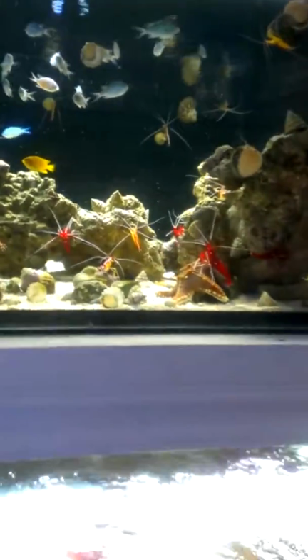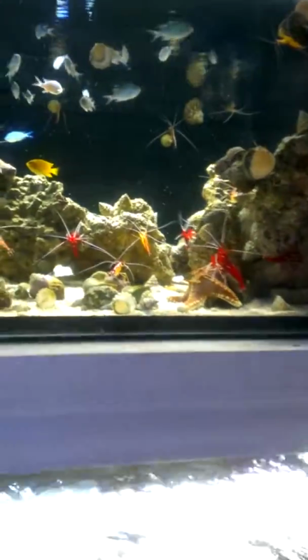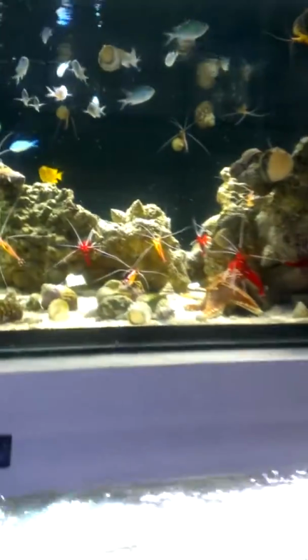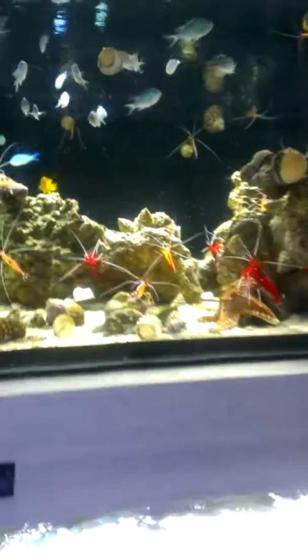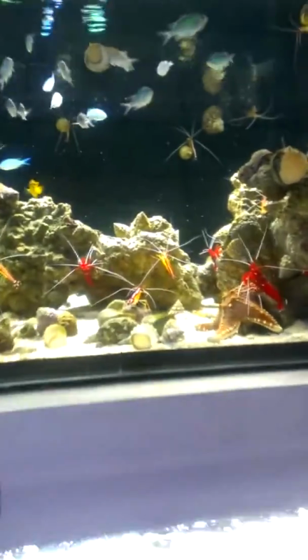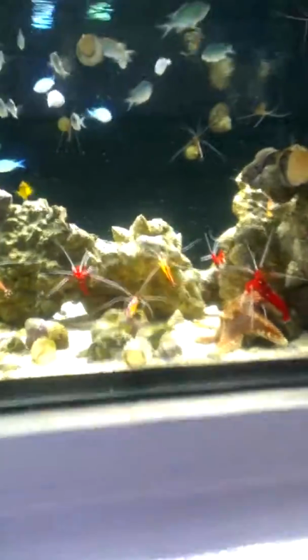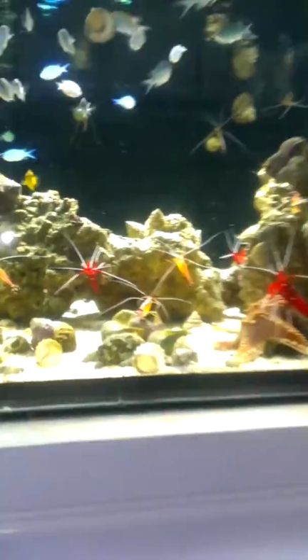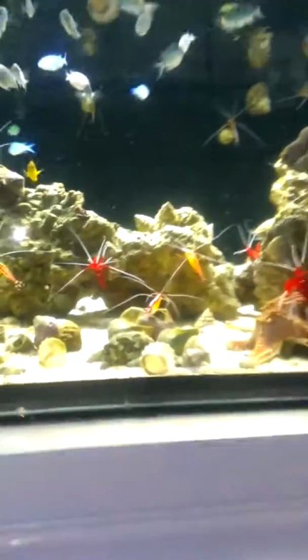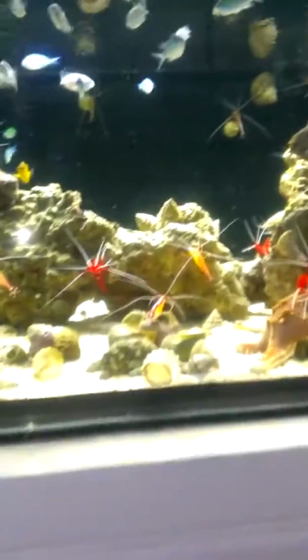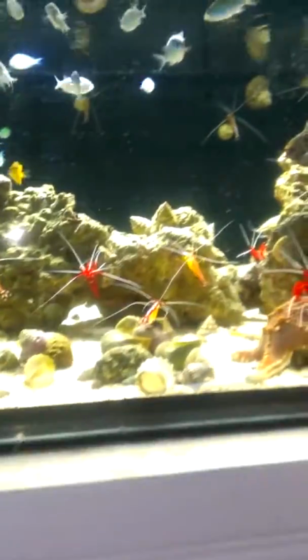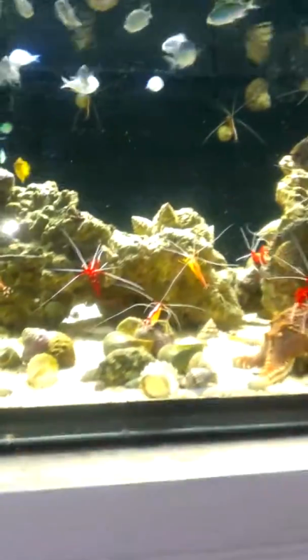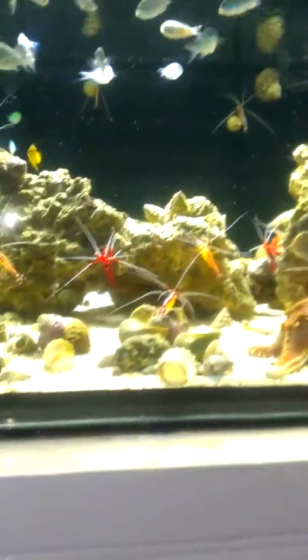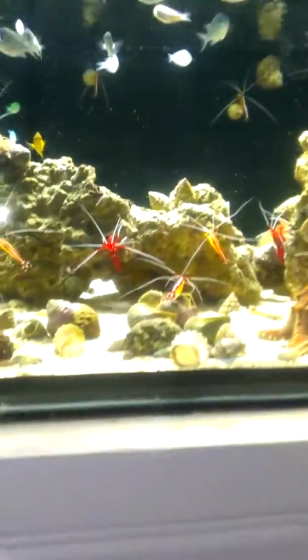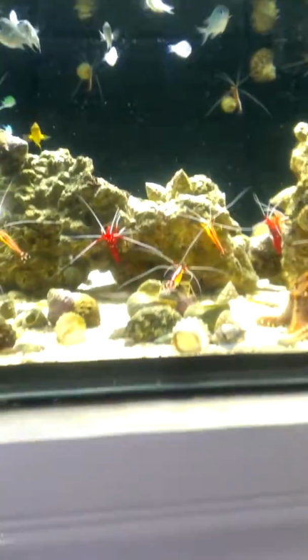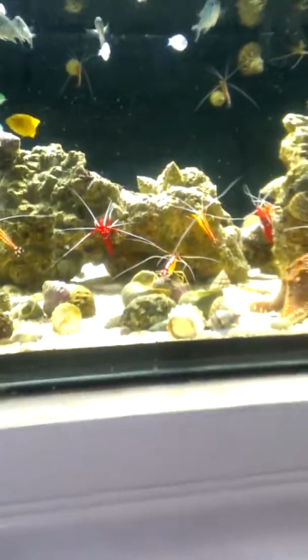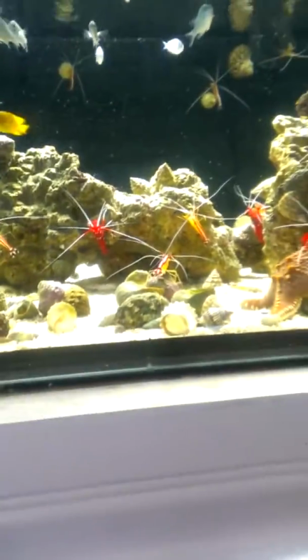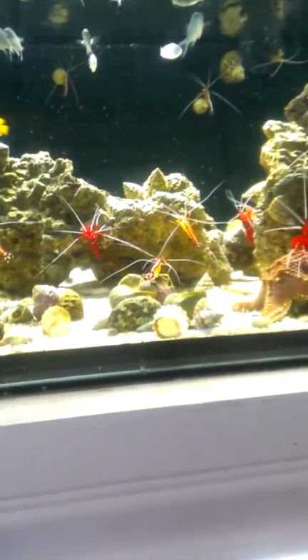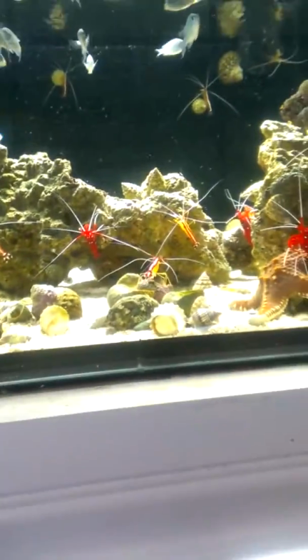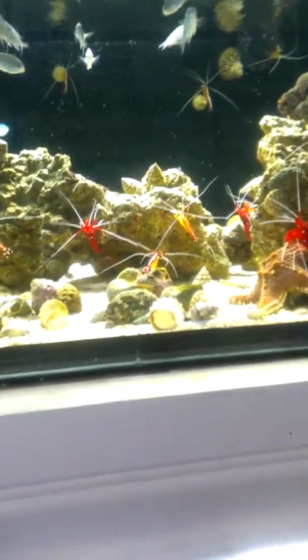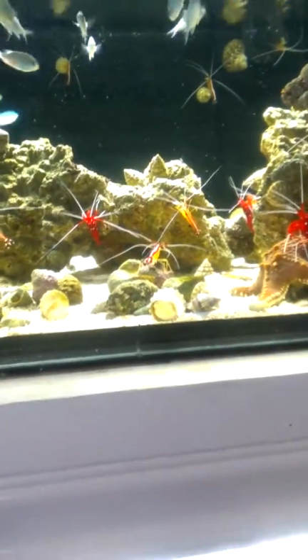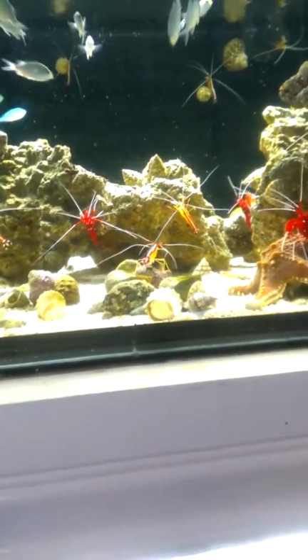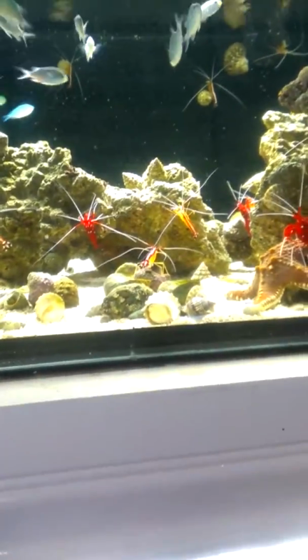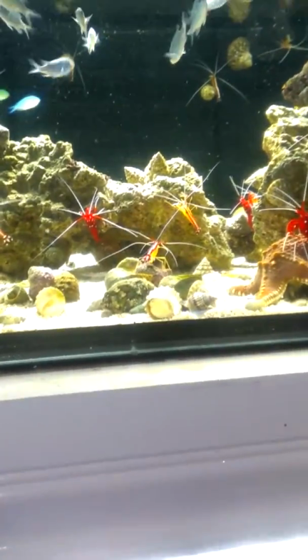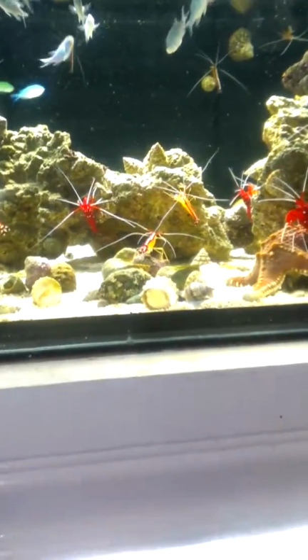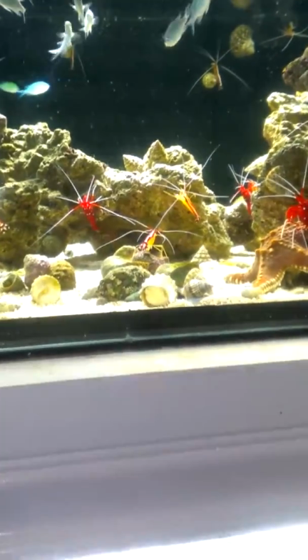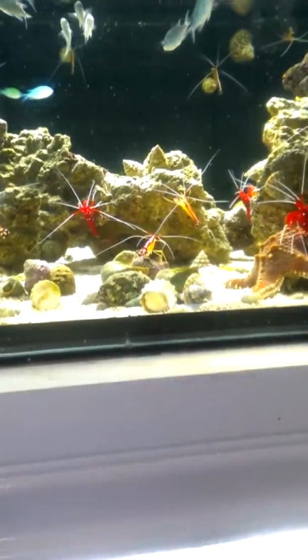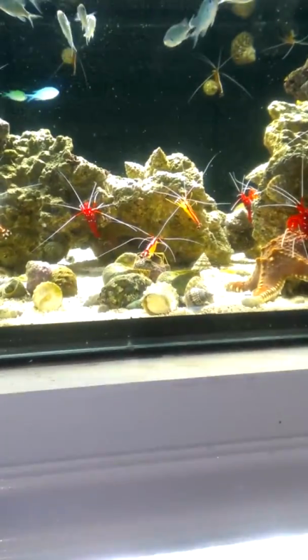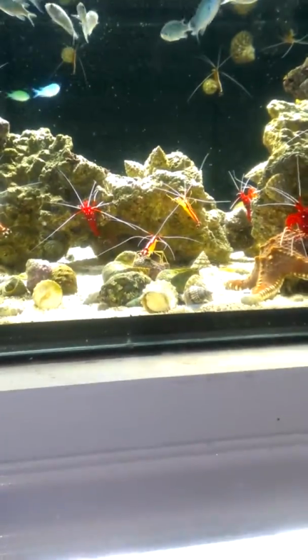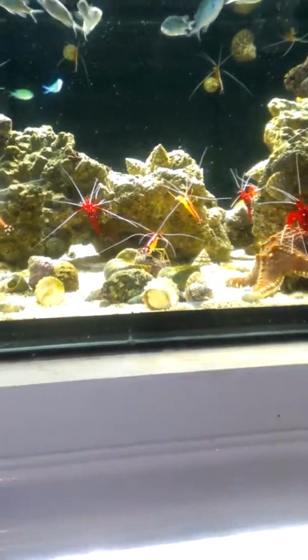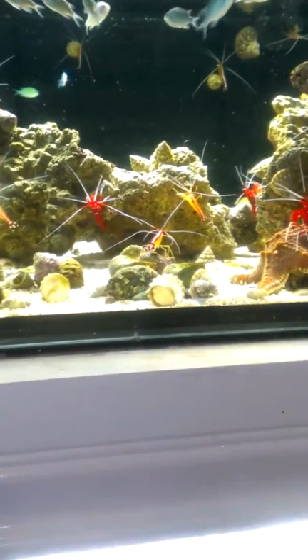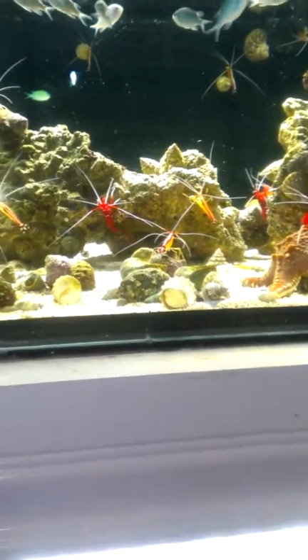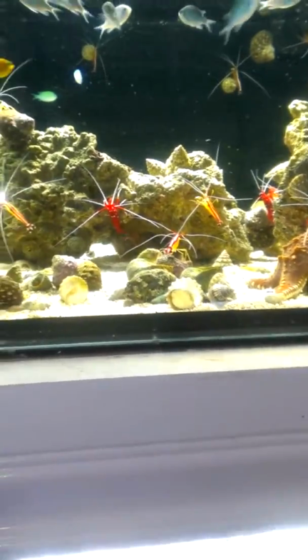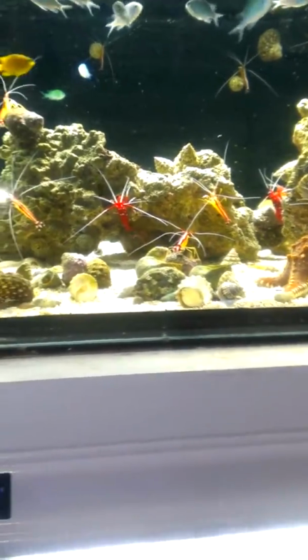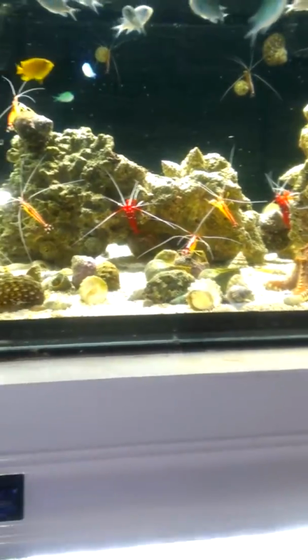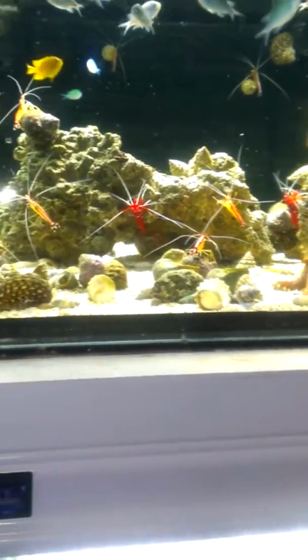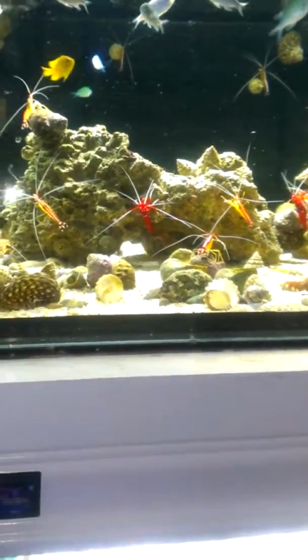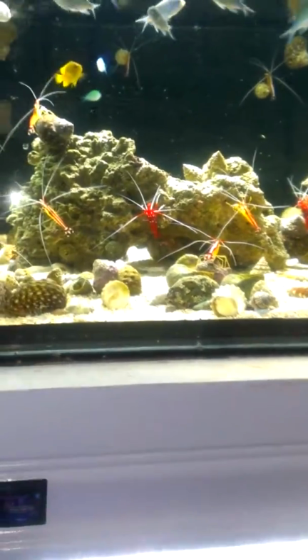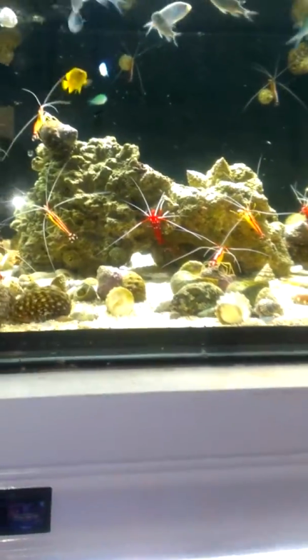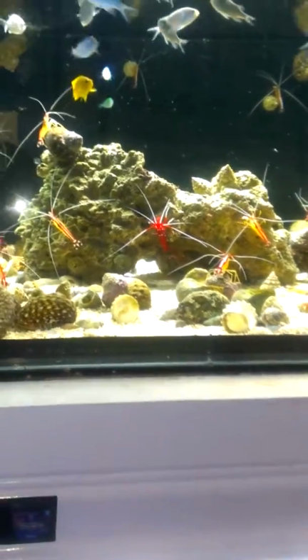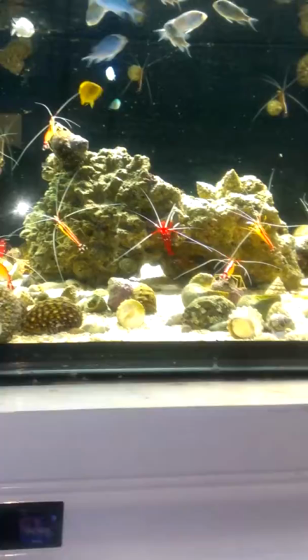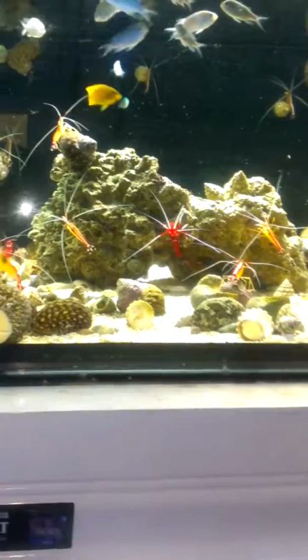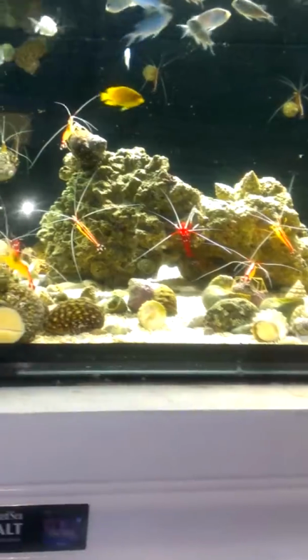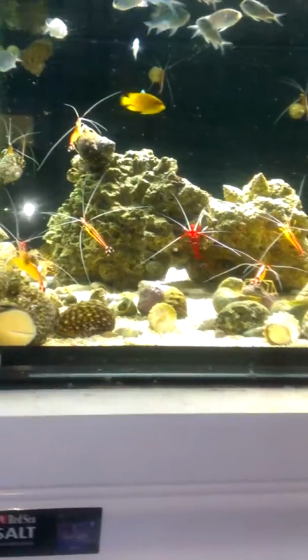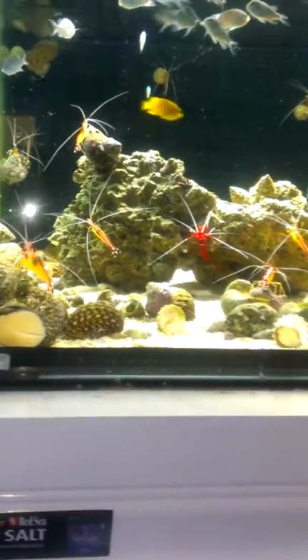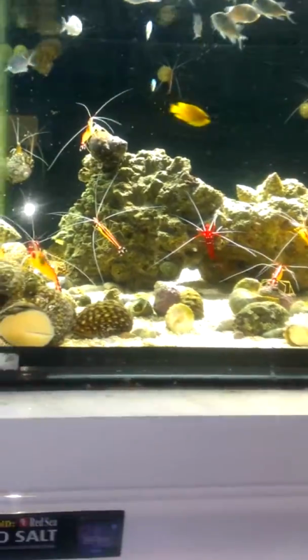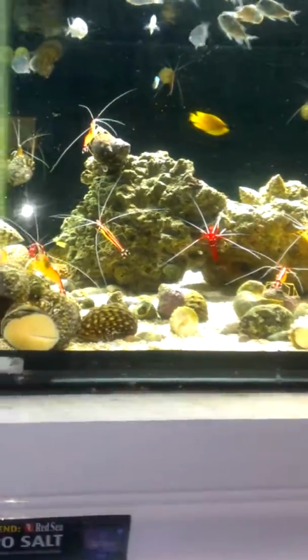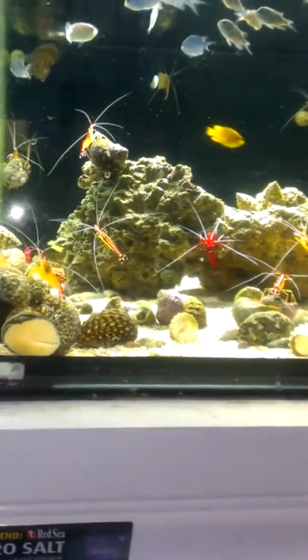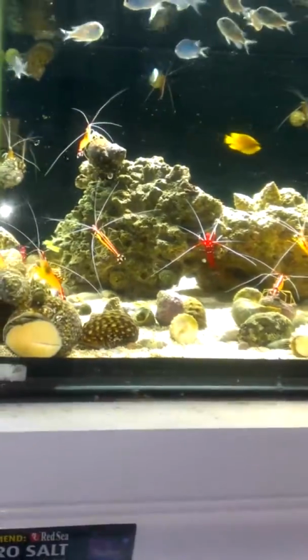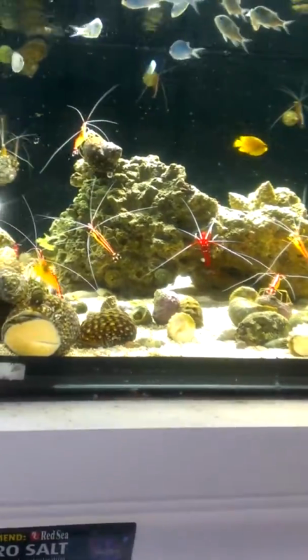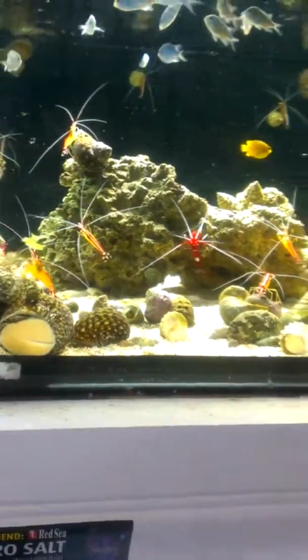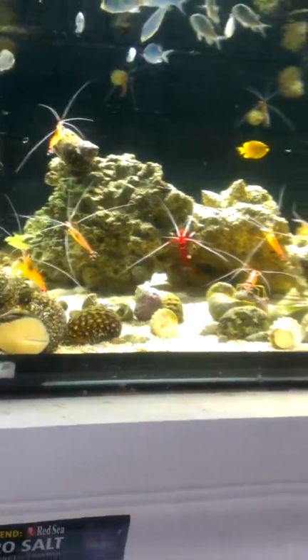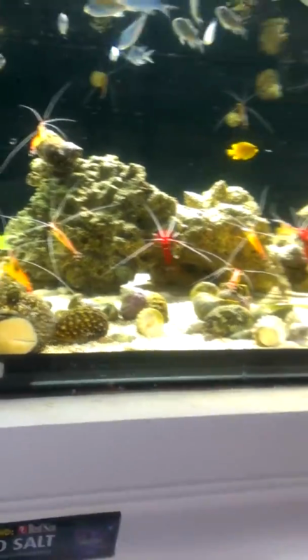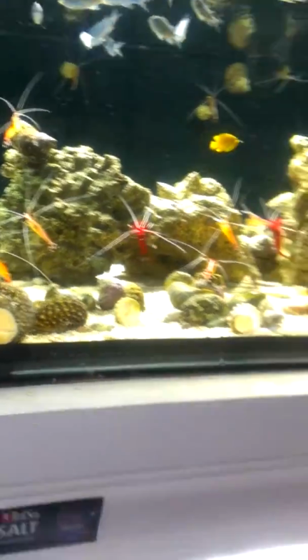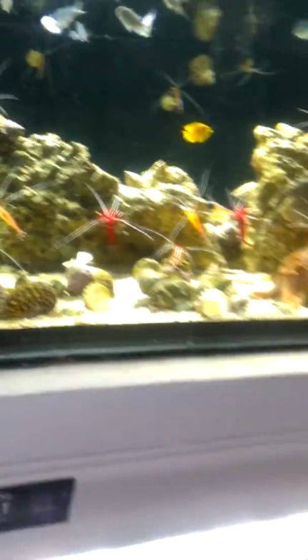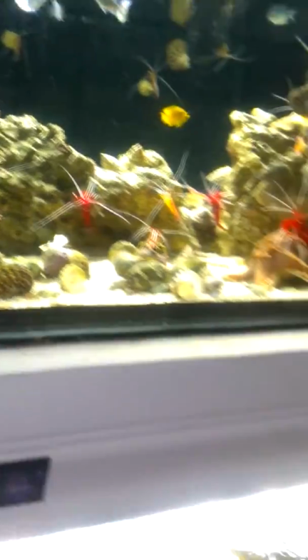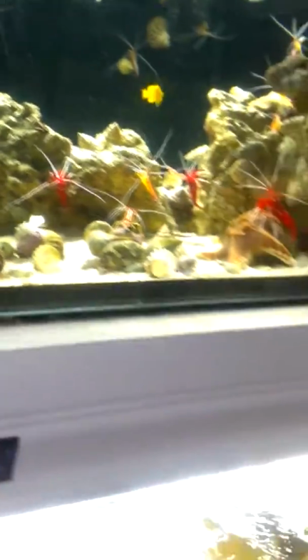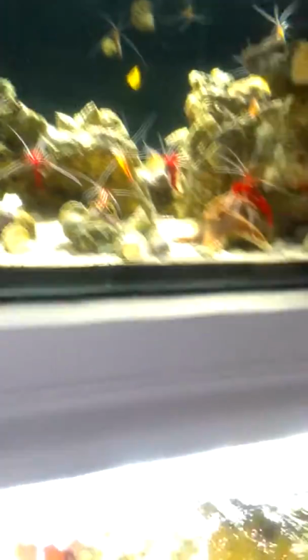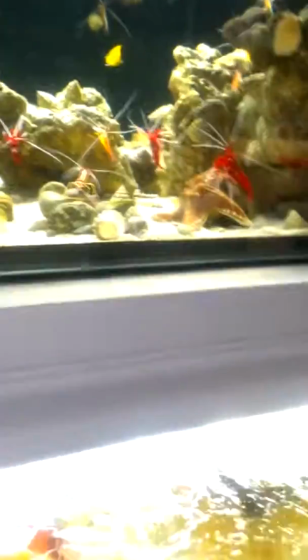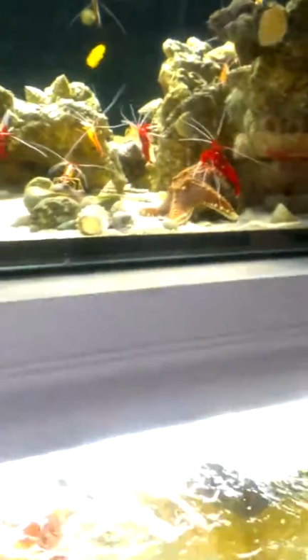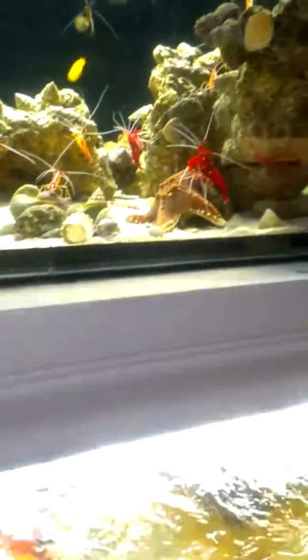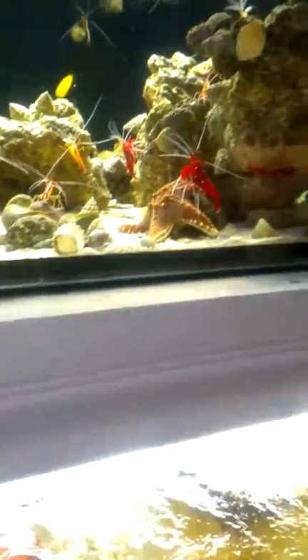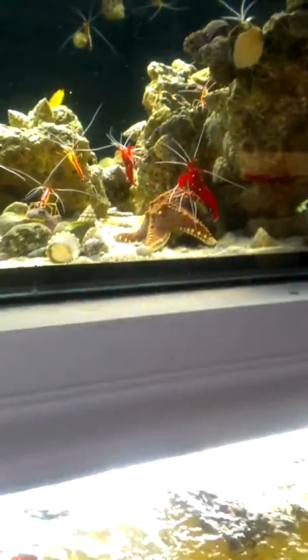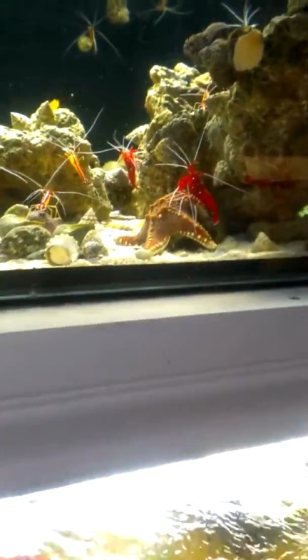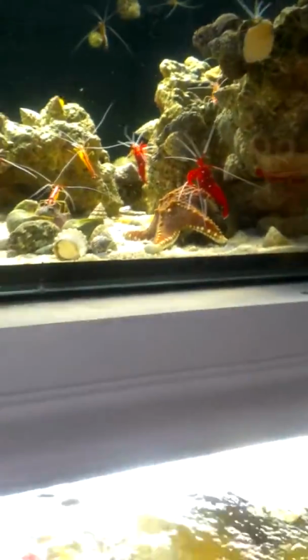Now your different shrimps, your cromies, snails, cleaner shrimps, starfish.